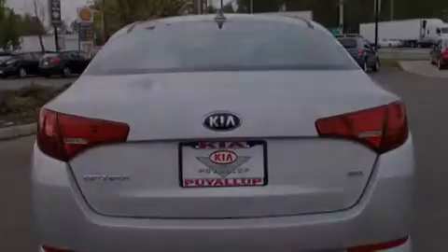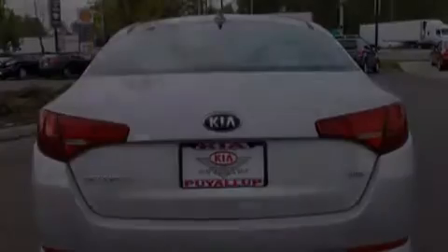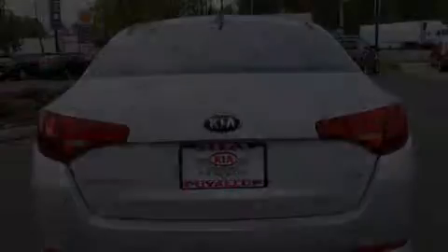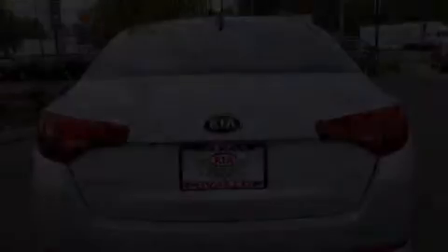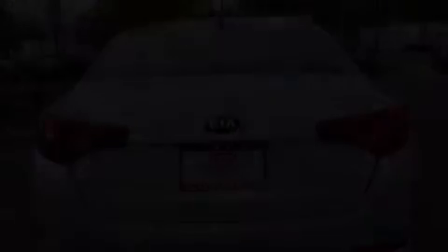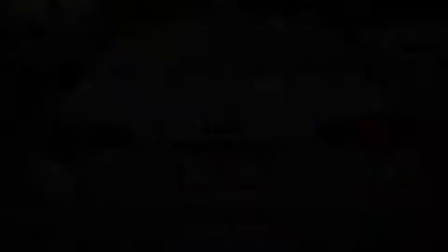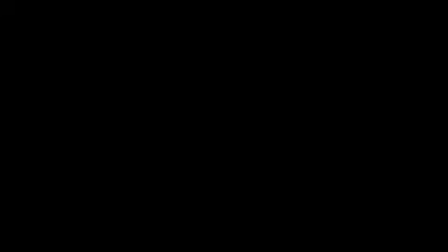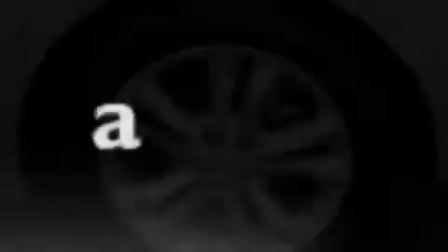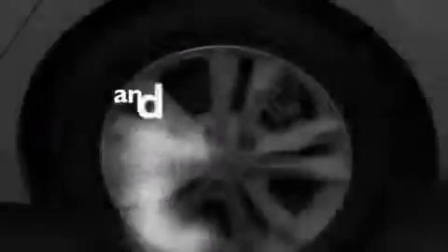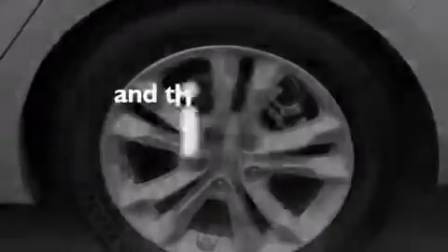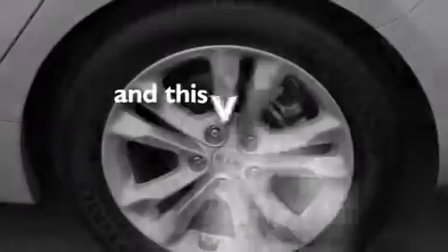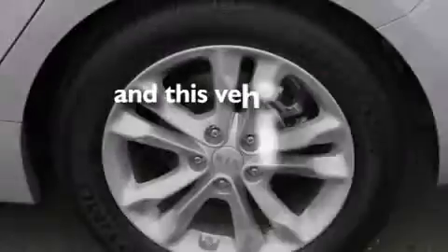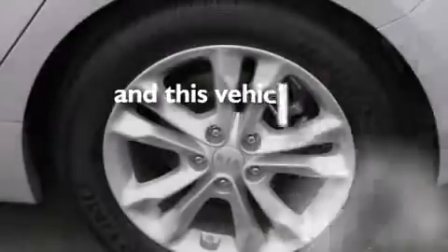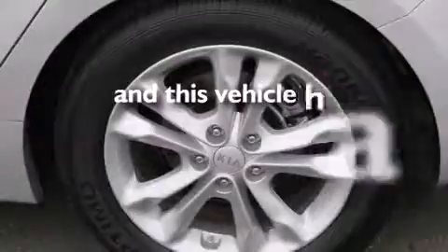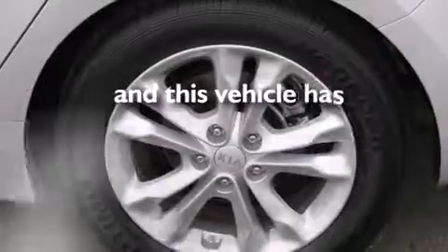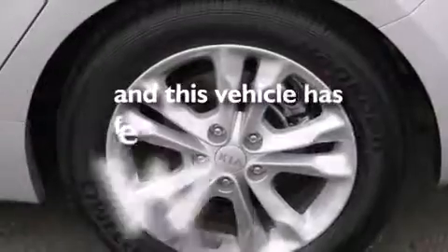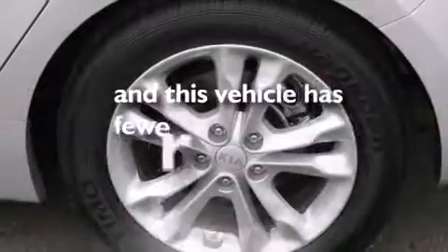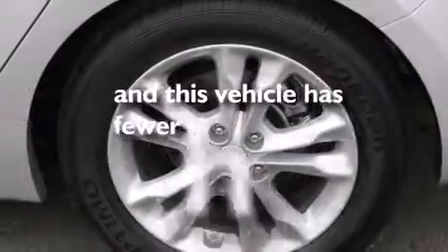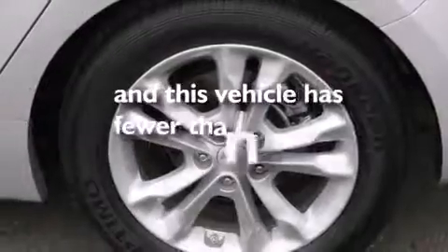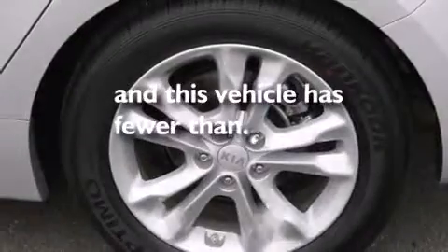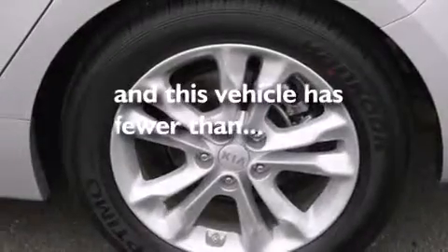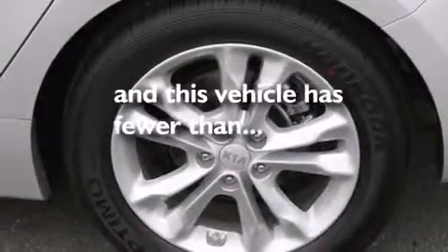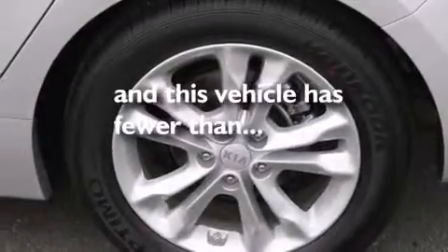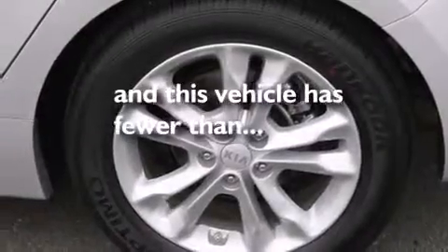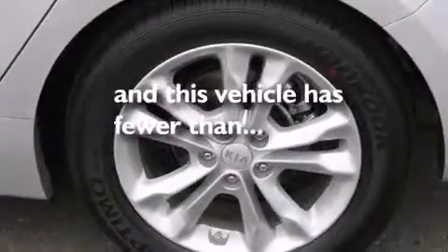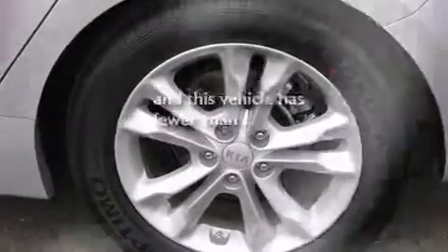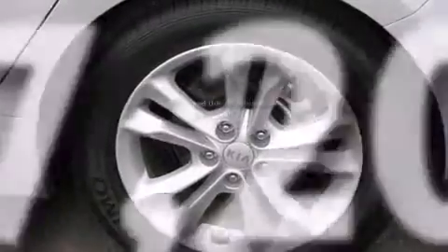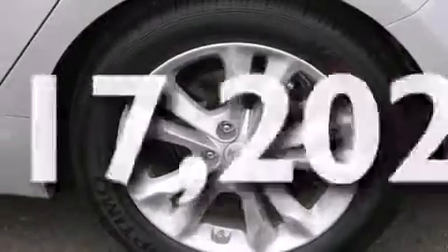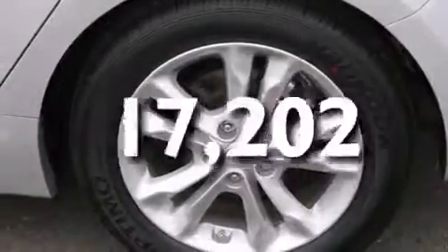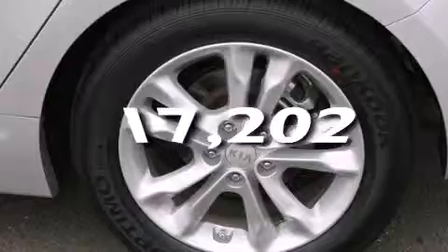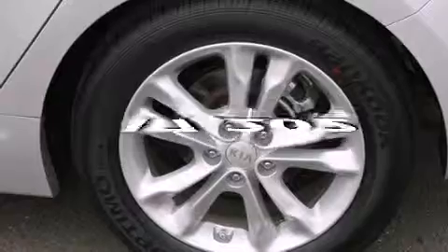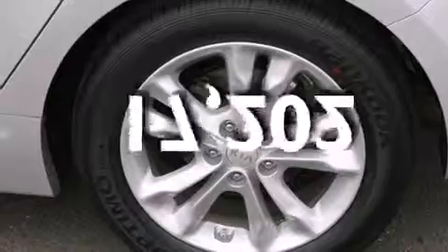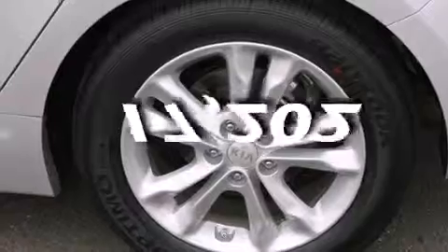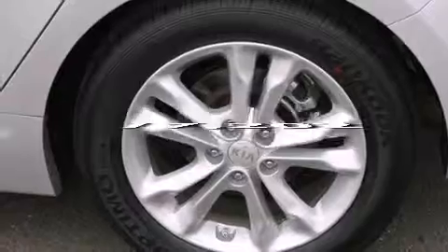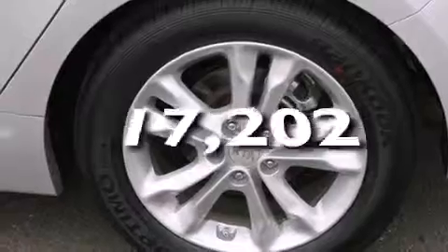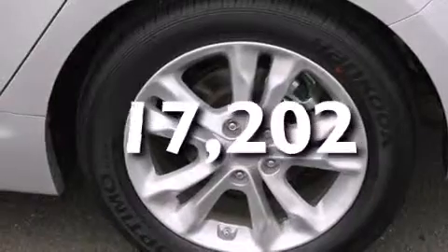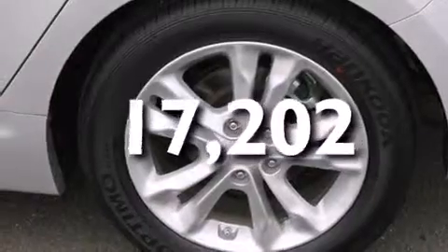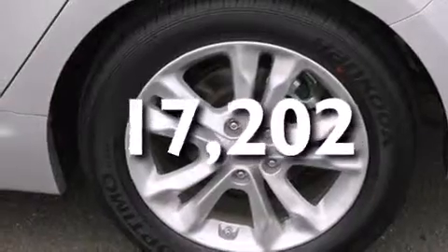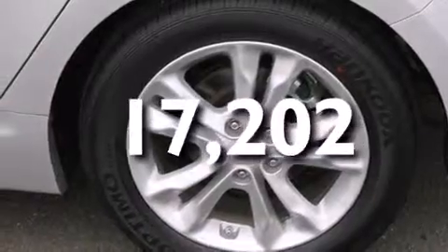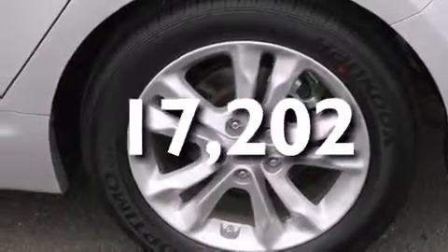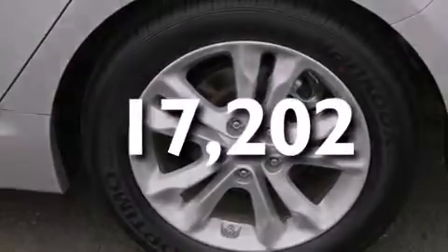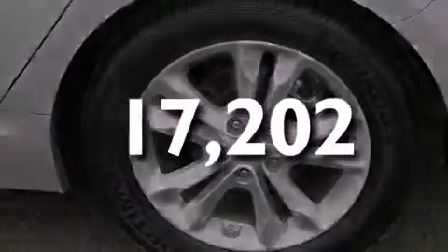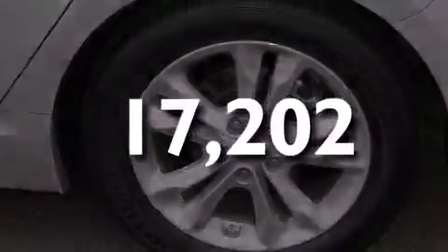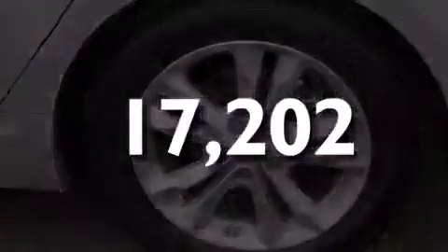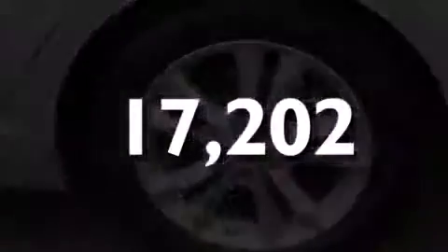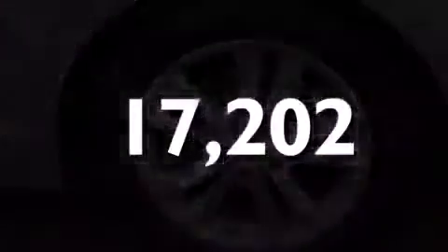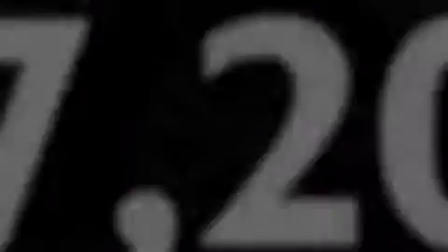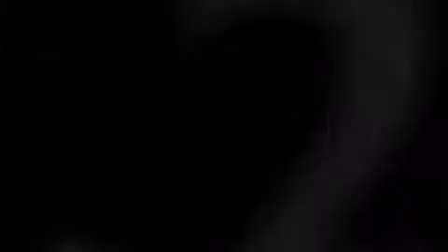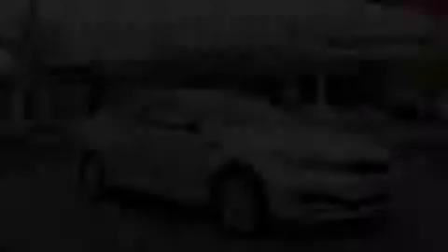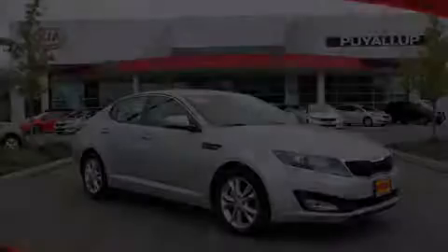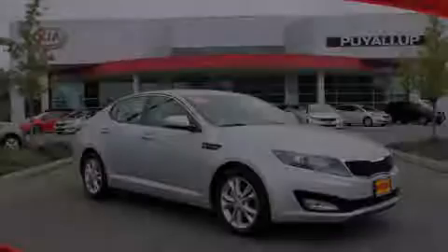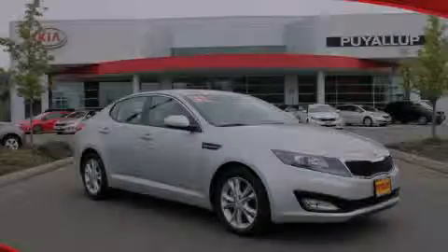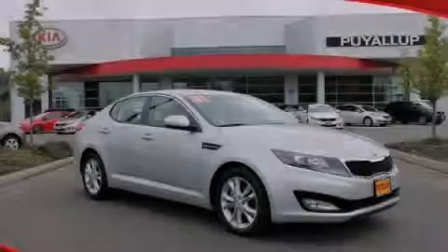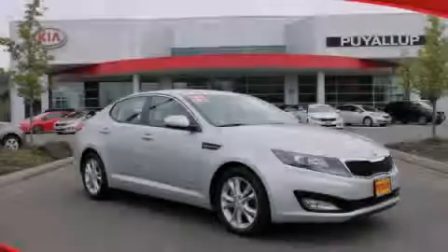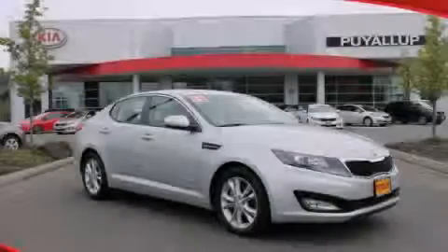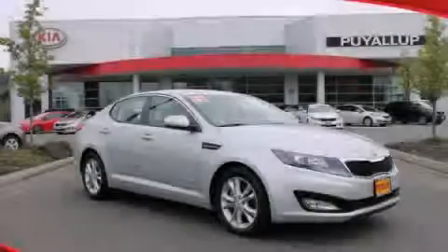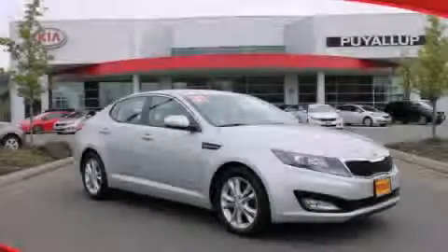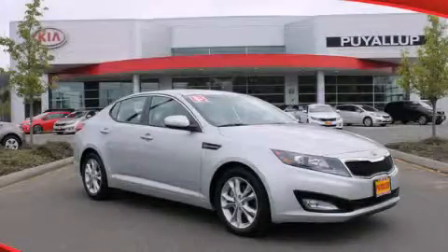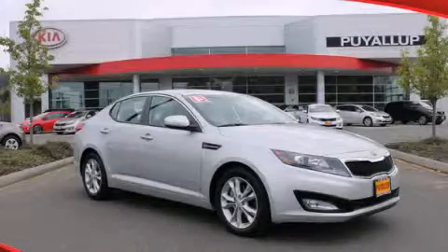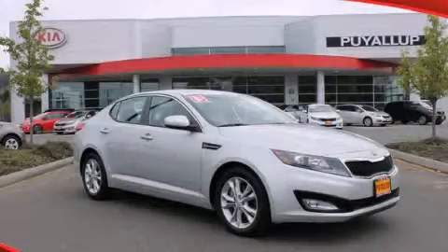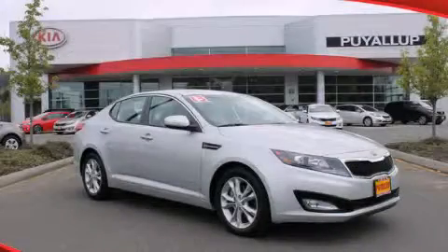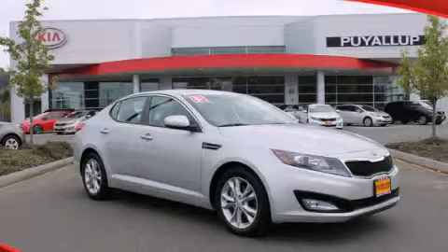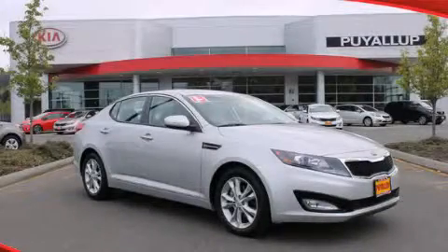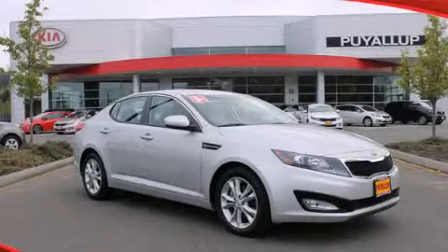And this vehicle has fewer than 18,000 miles on the odometer. Call or visit us right now and arrange your test drive today.